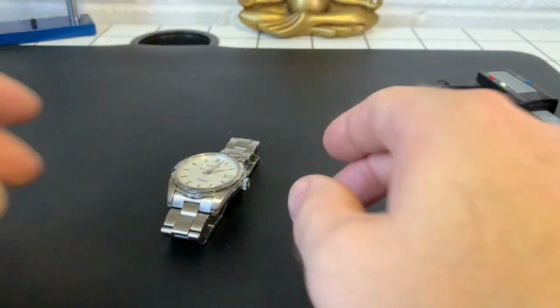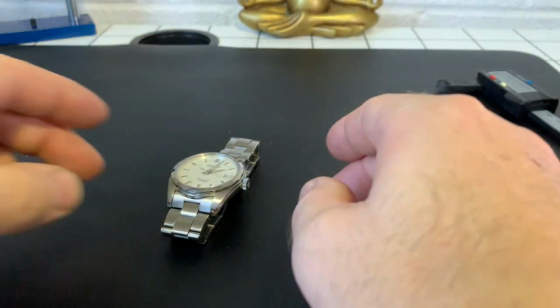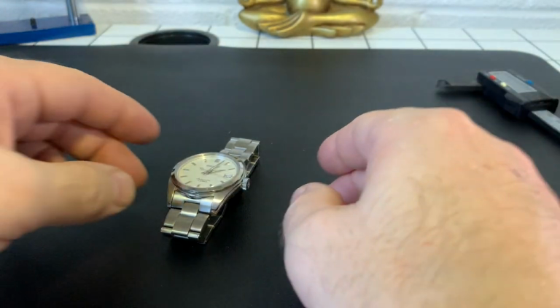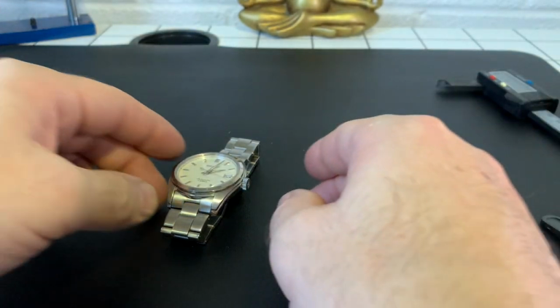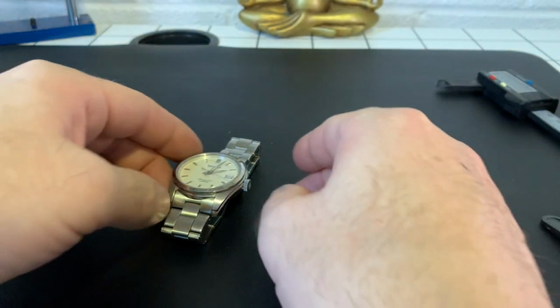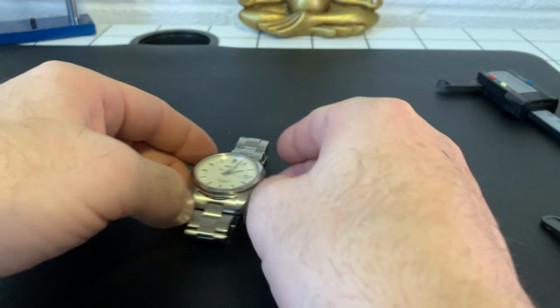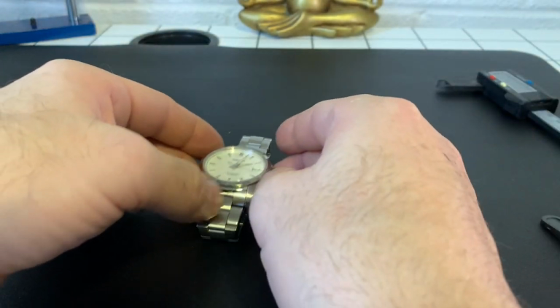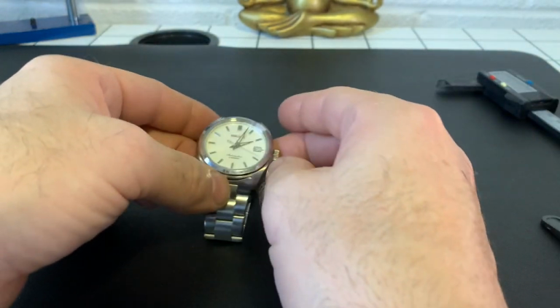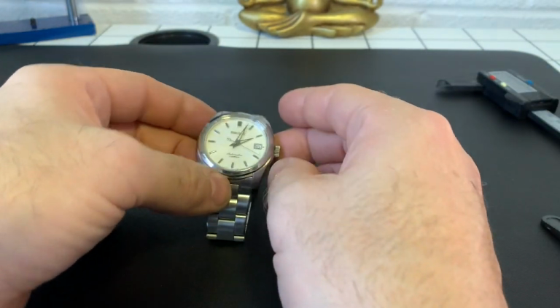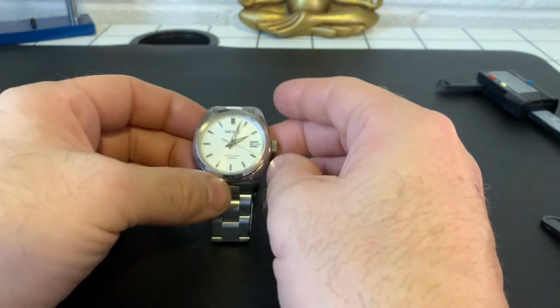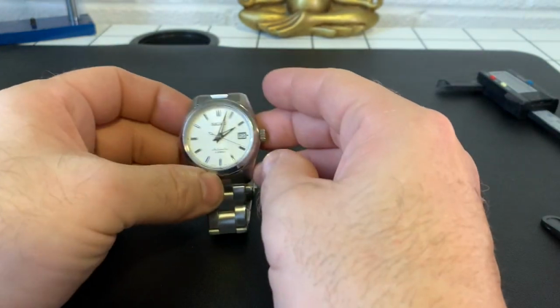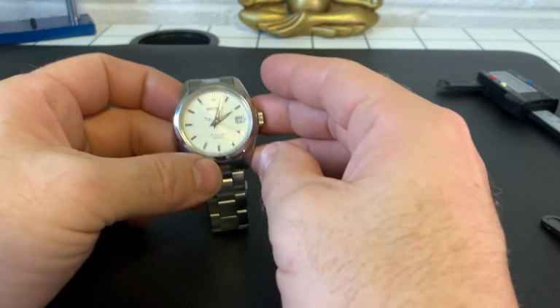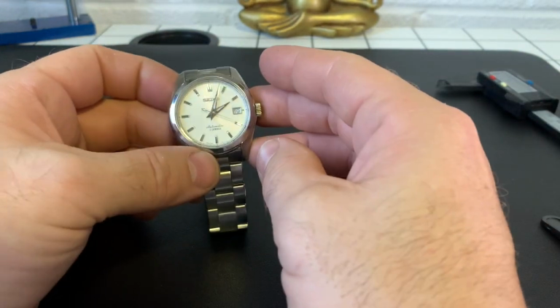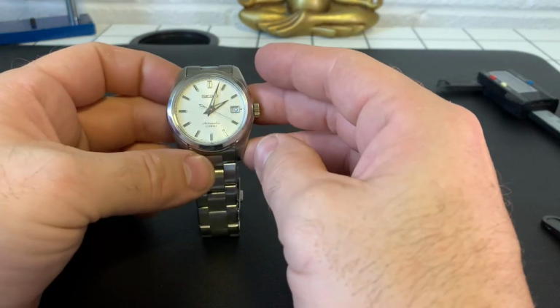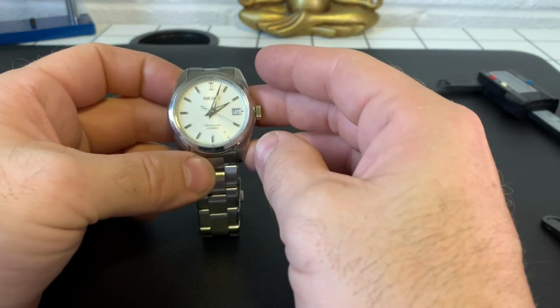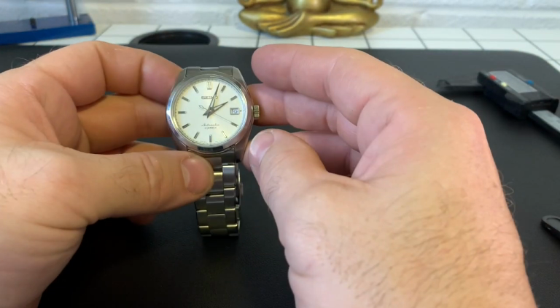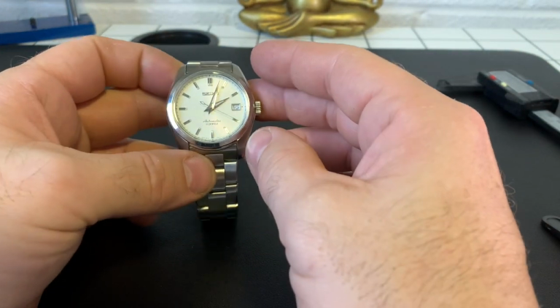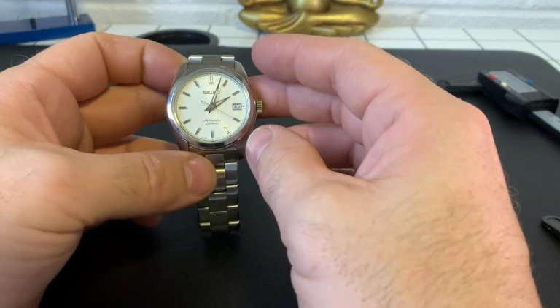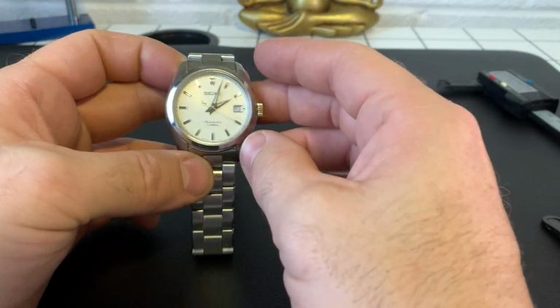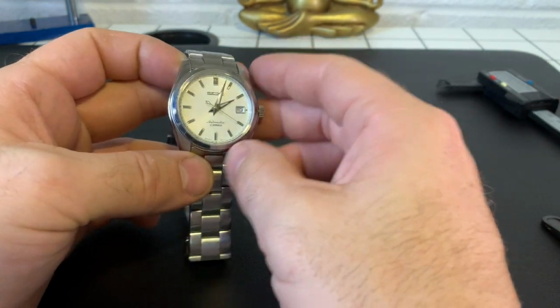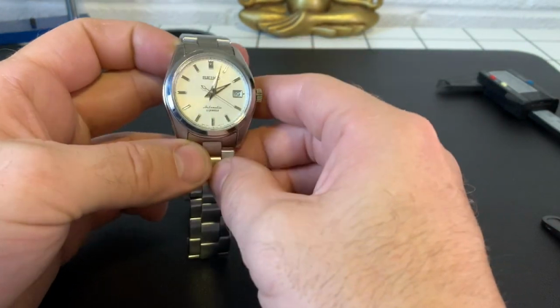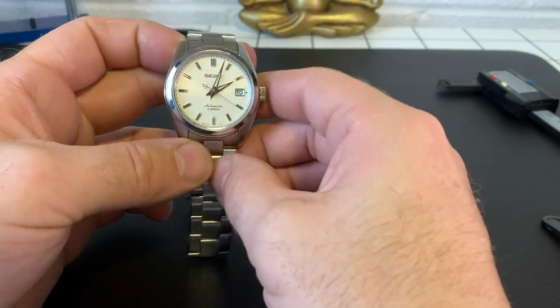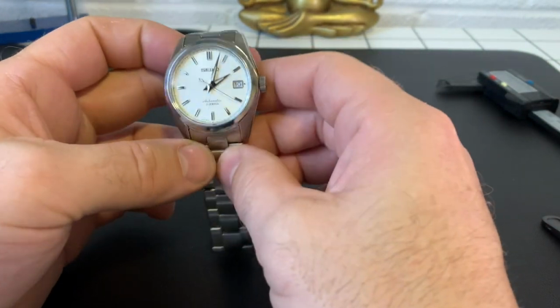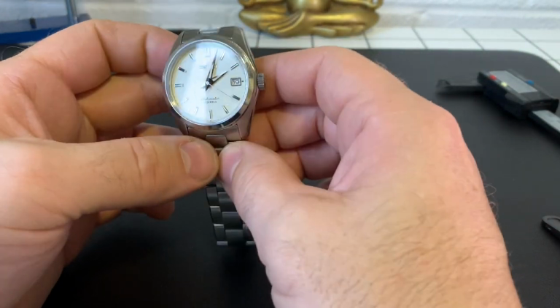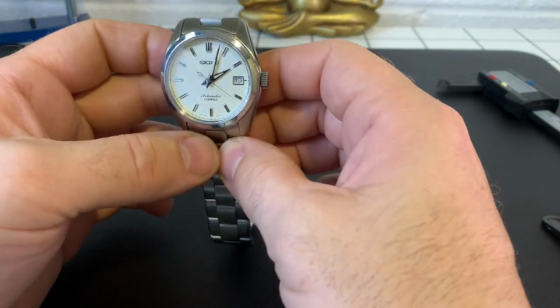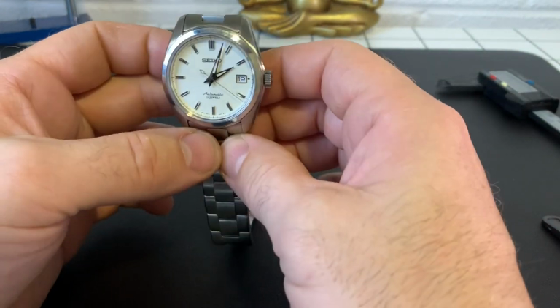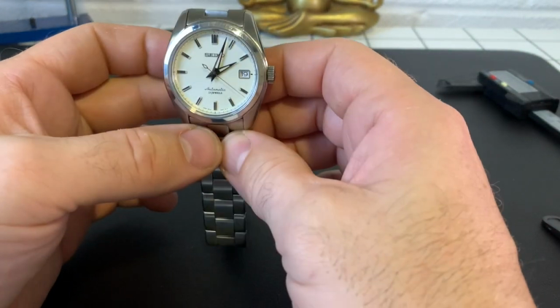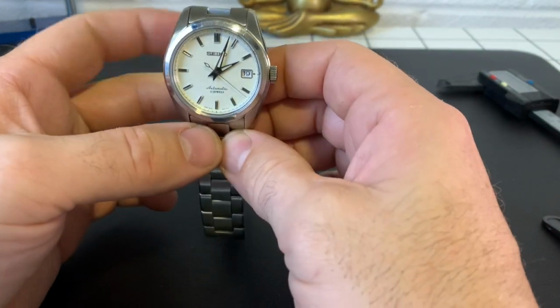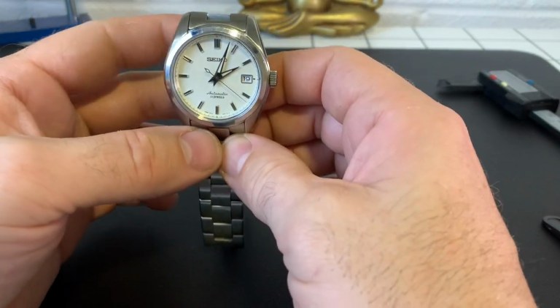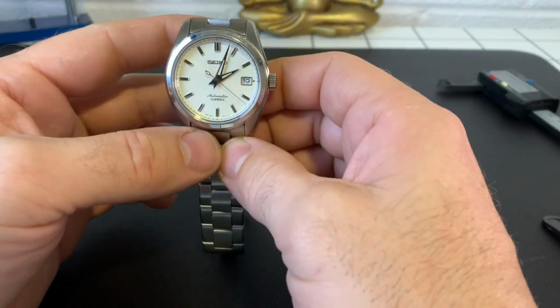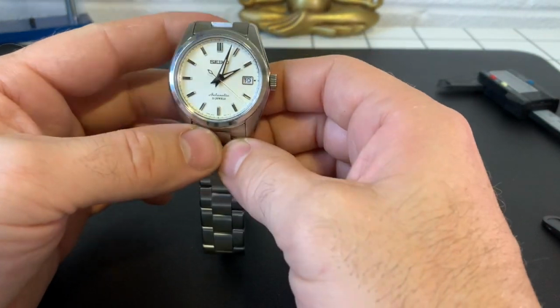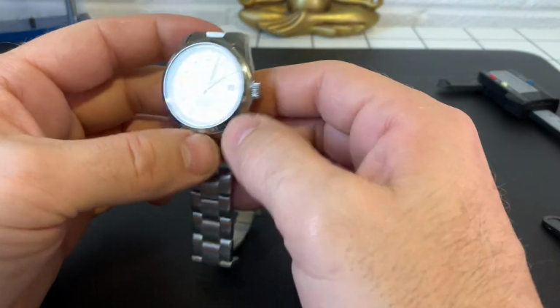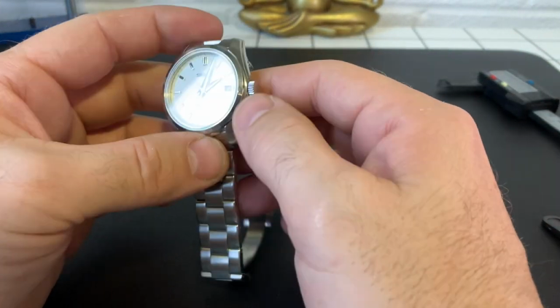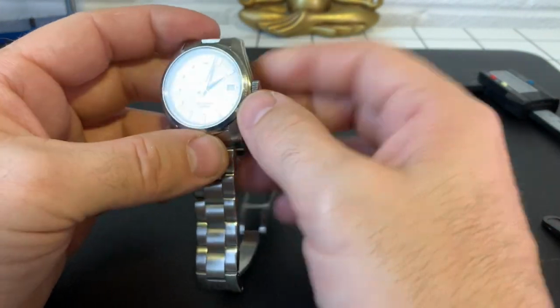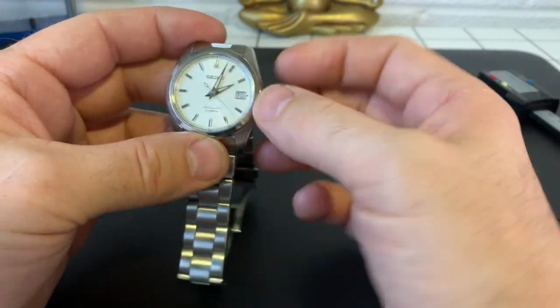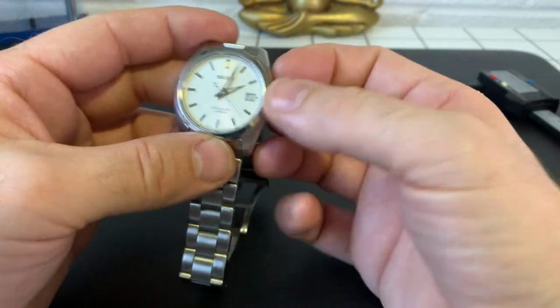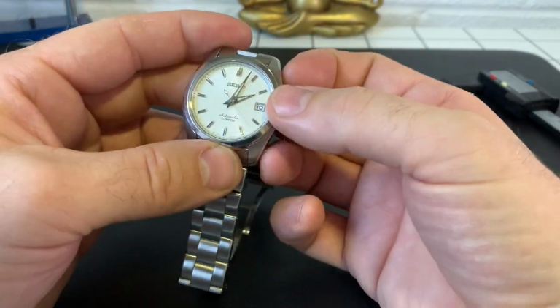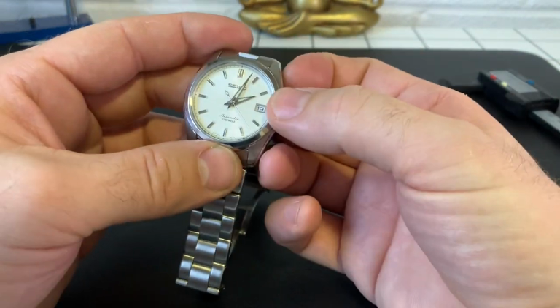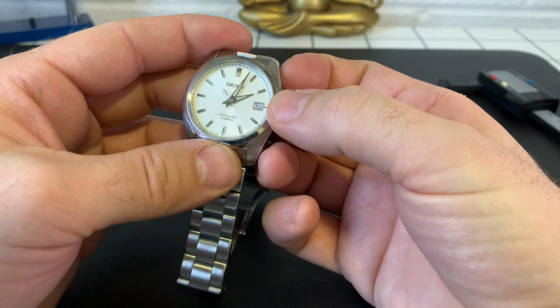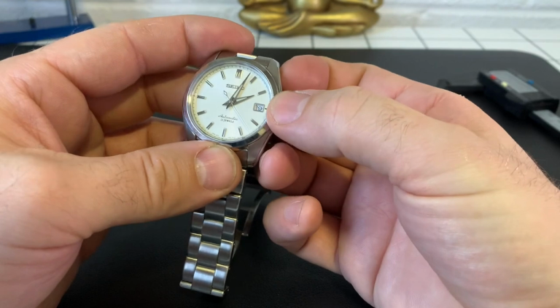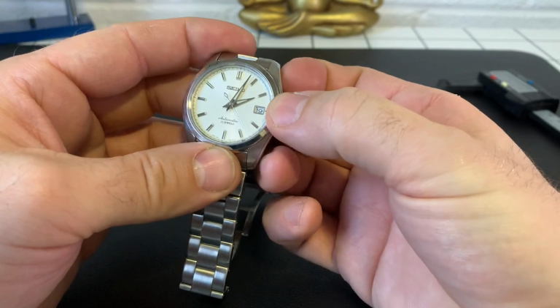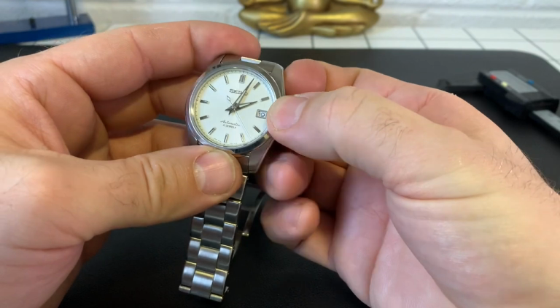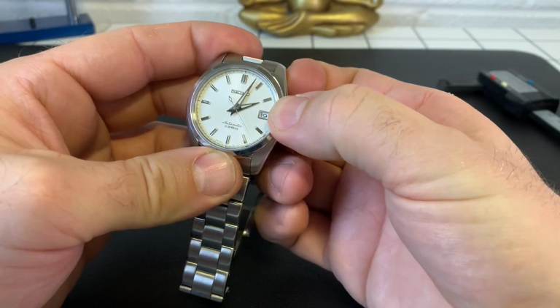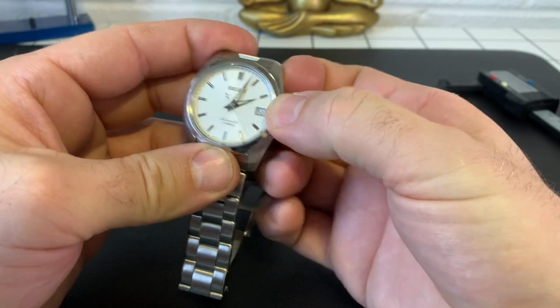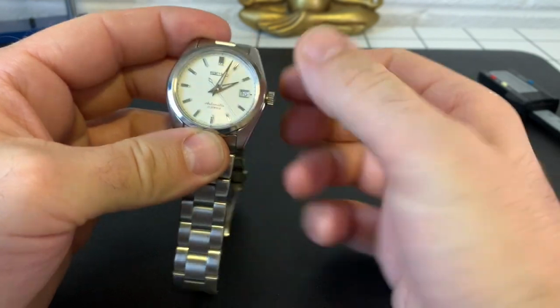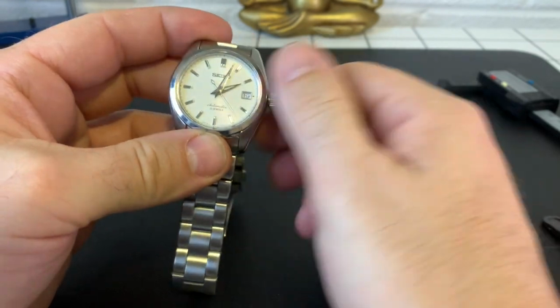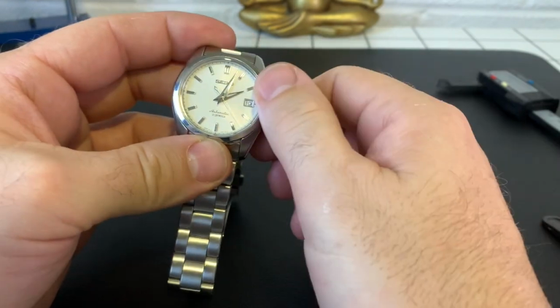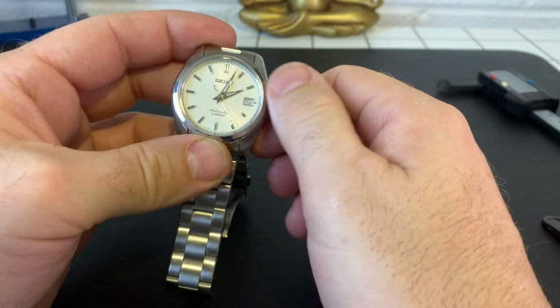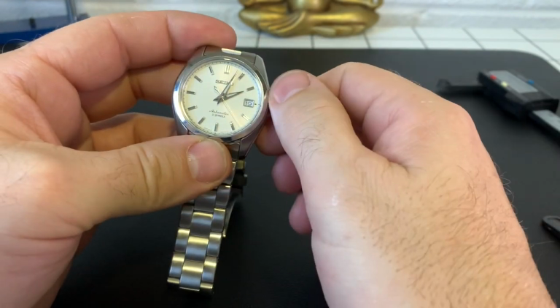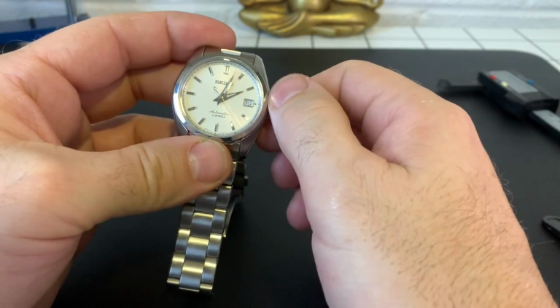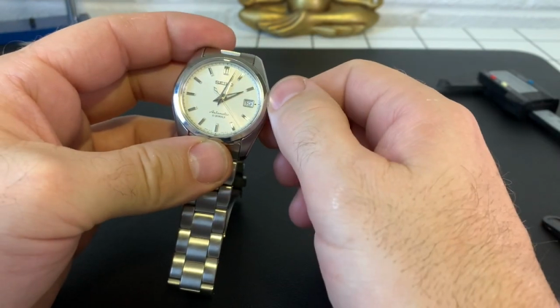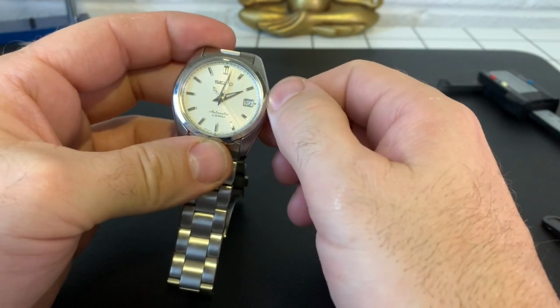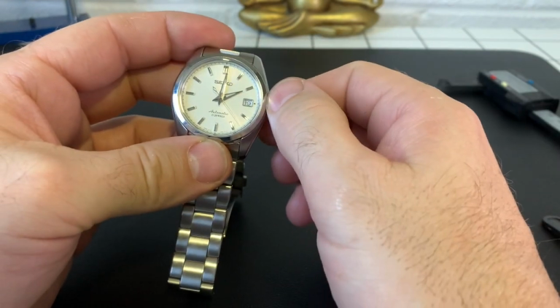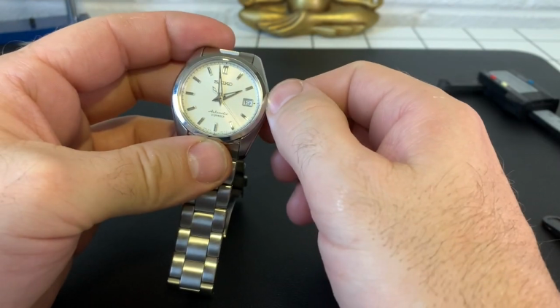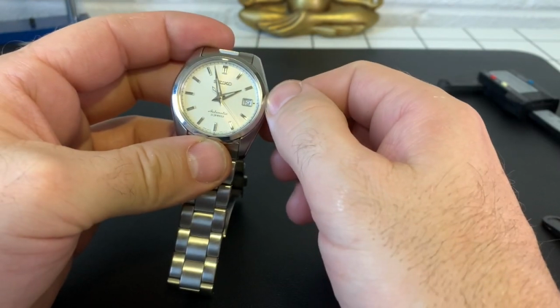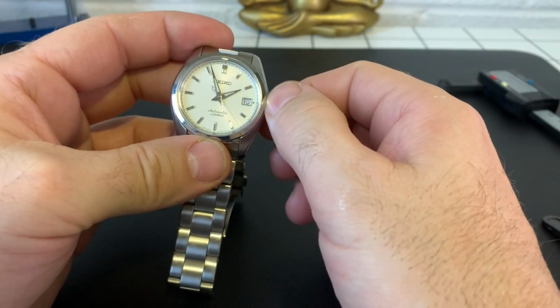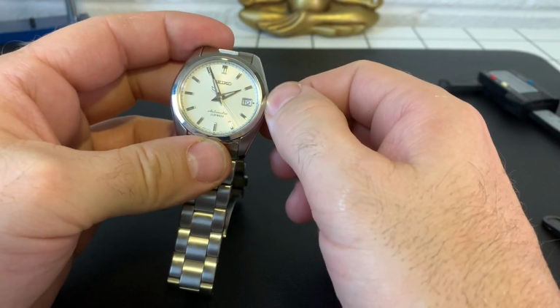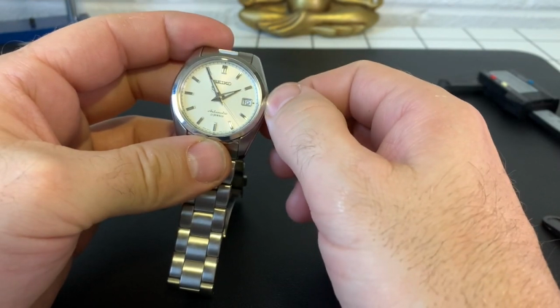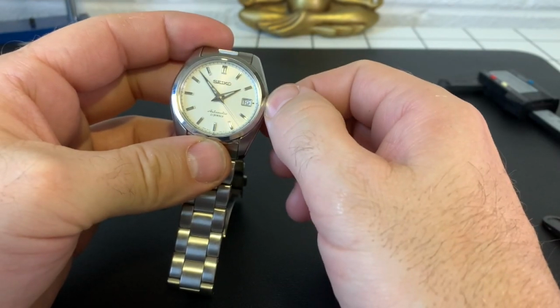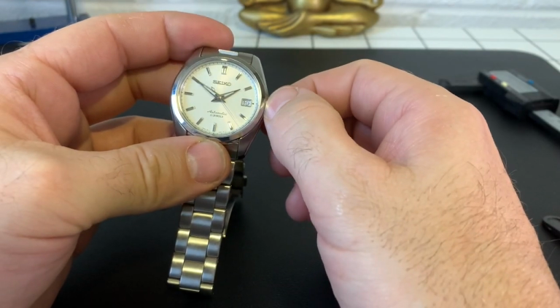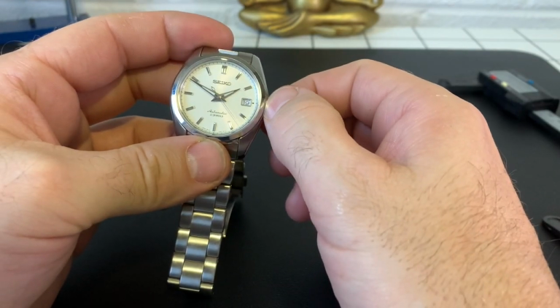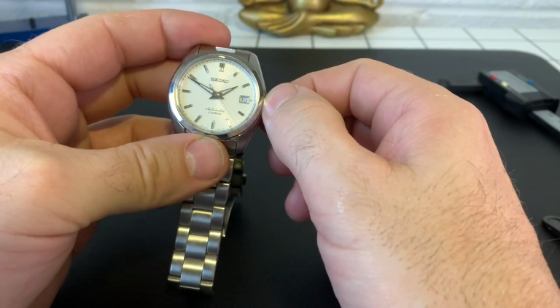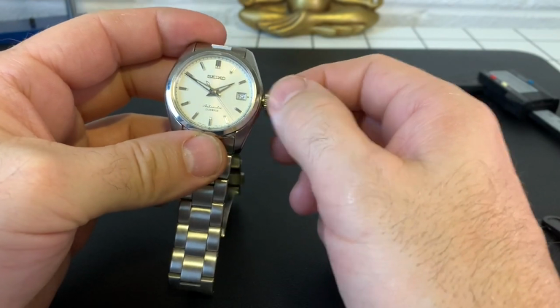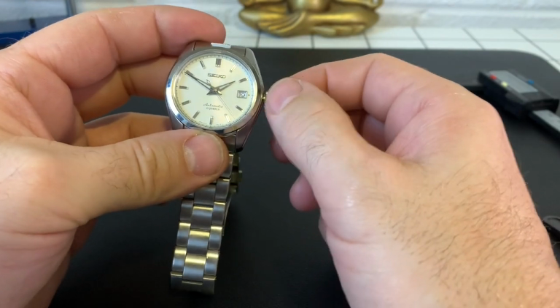Hi, welcome back to my channel. Today we've got my long overdue review of my Seiko Sarb.